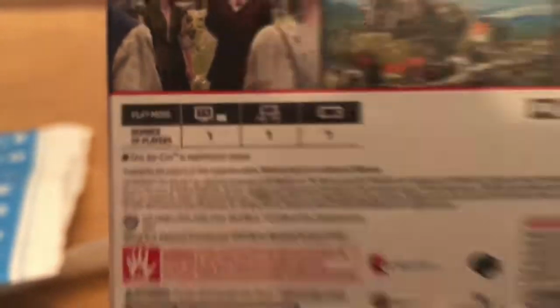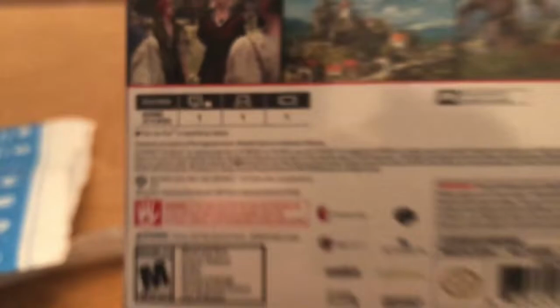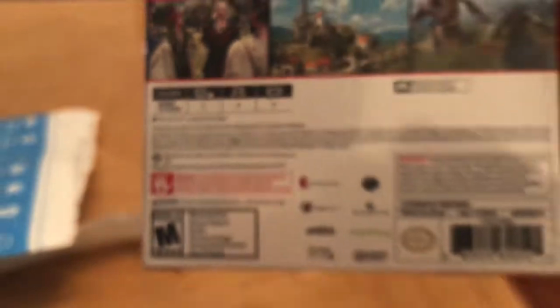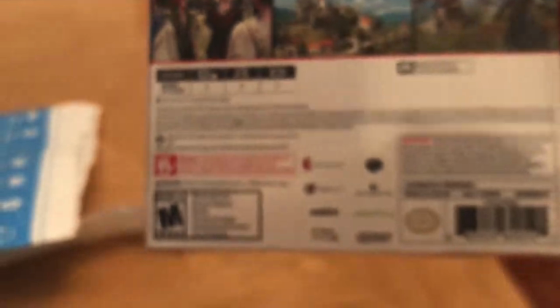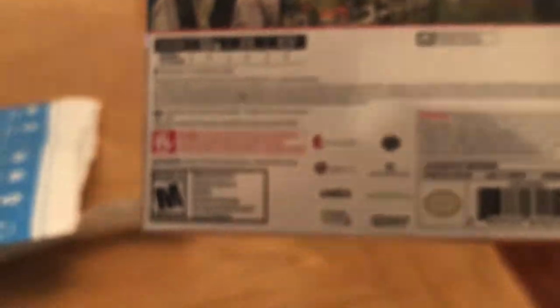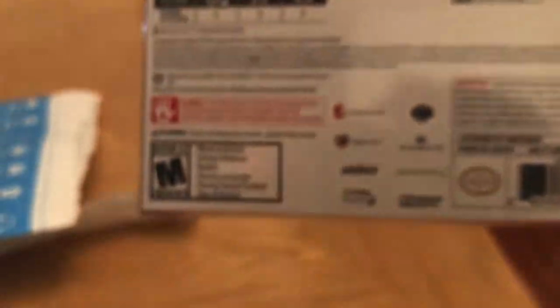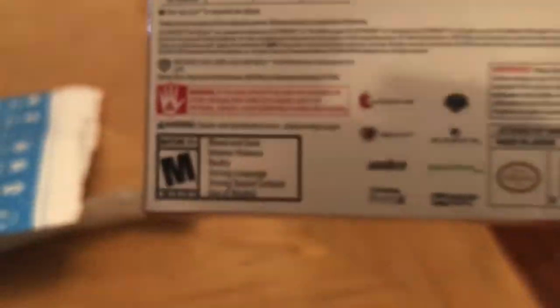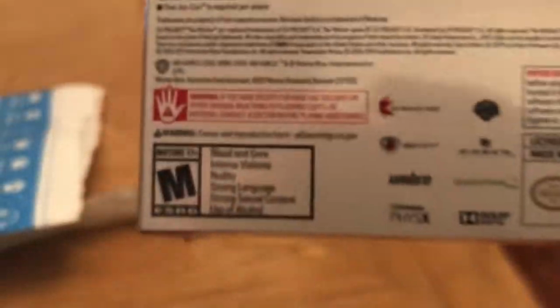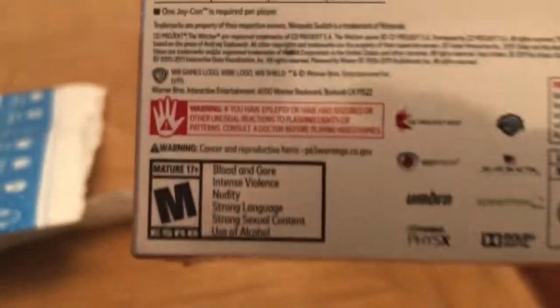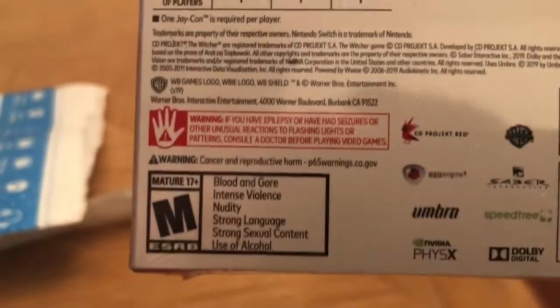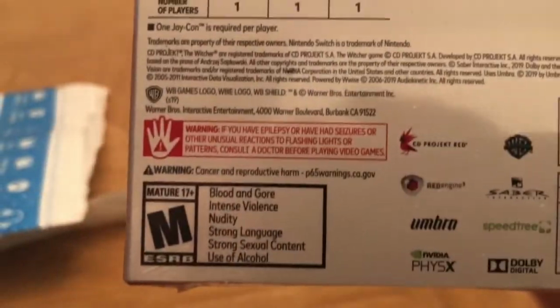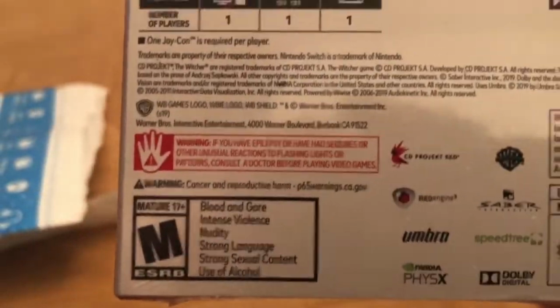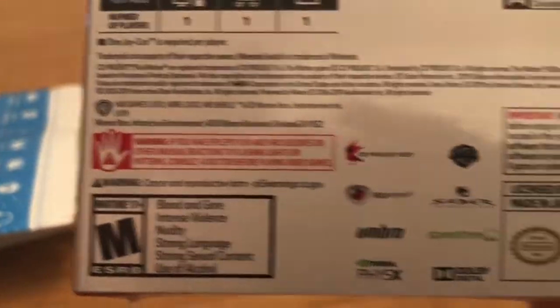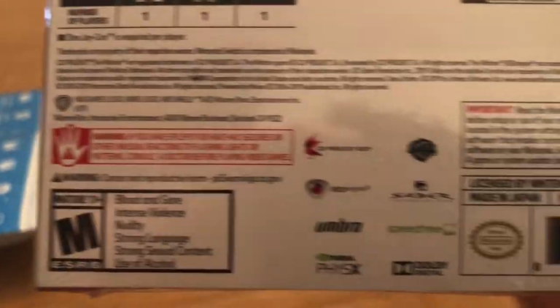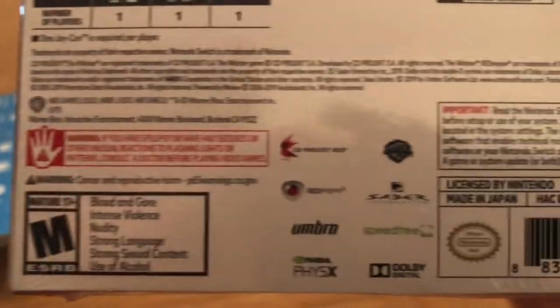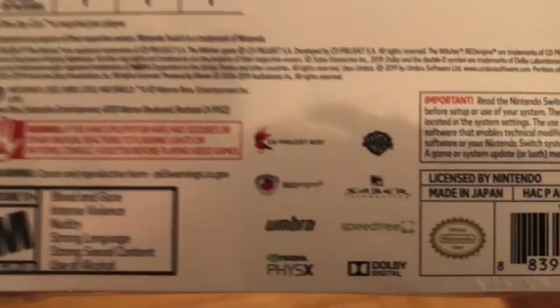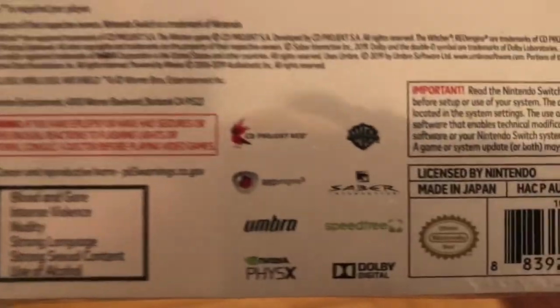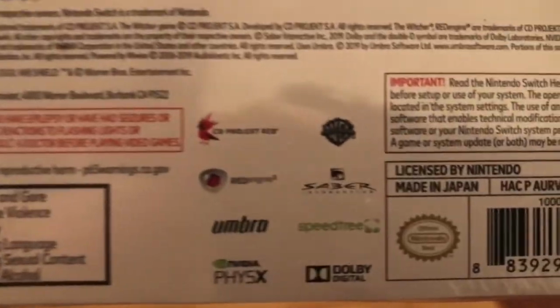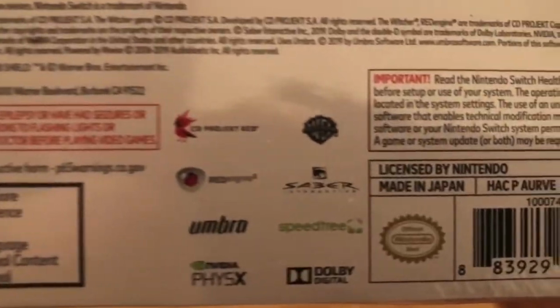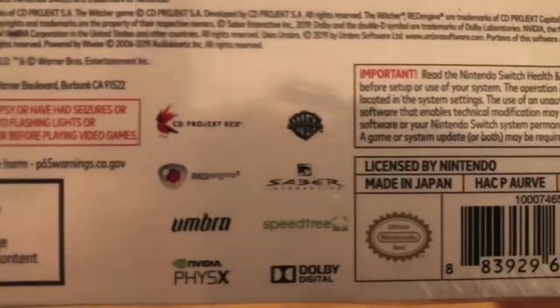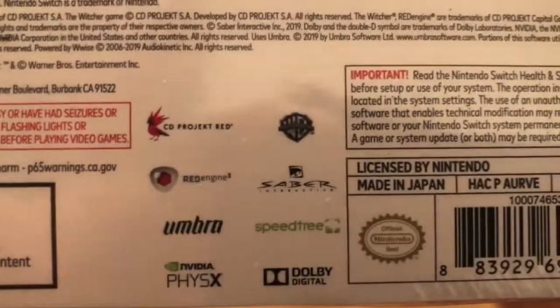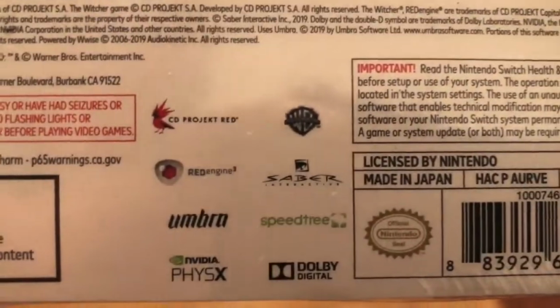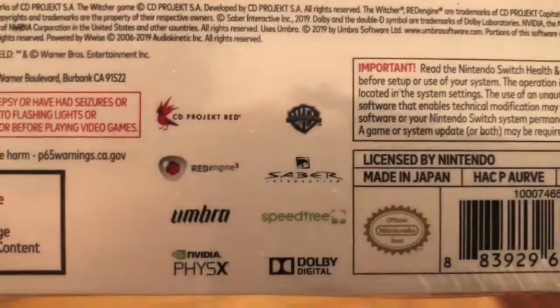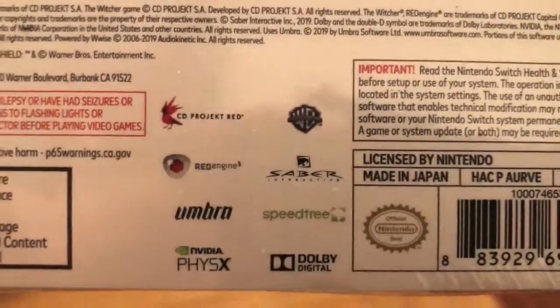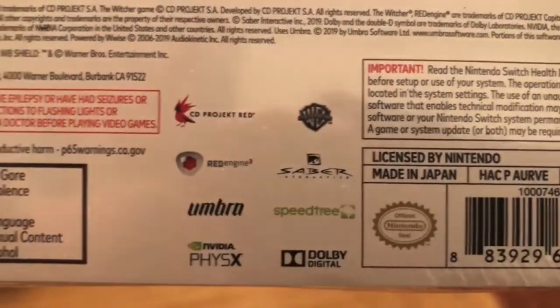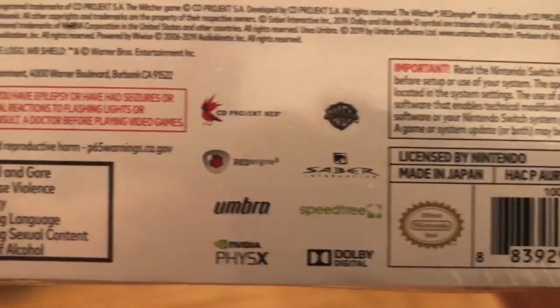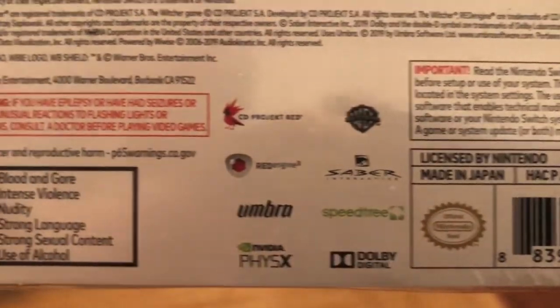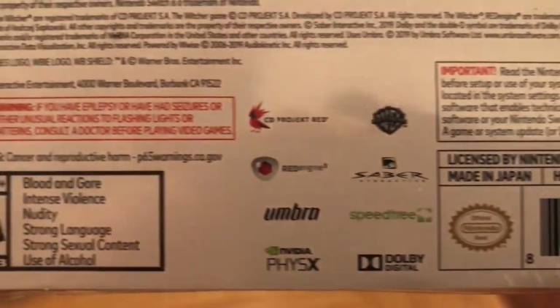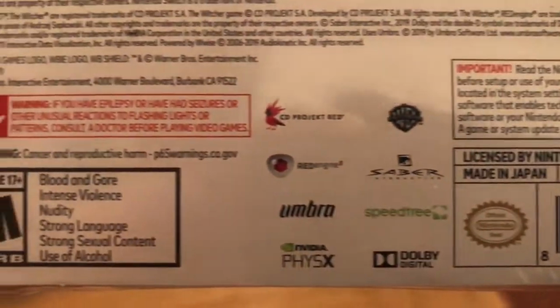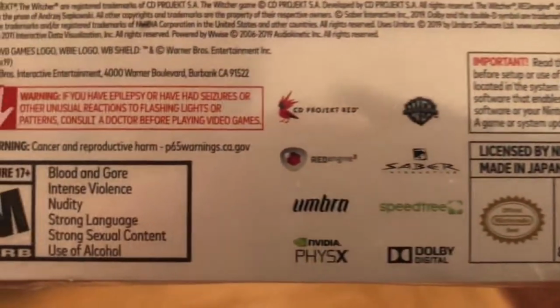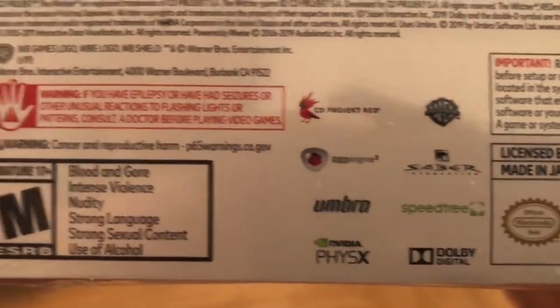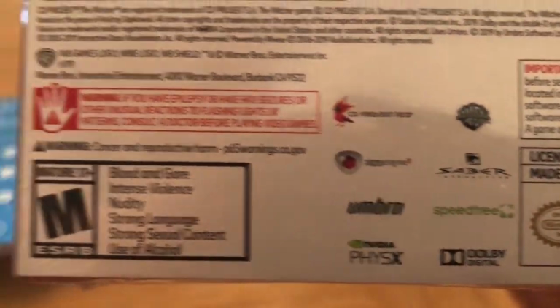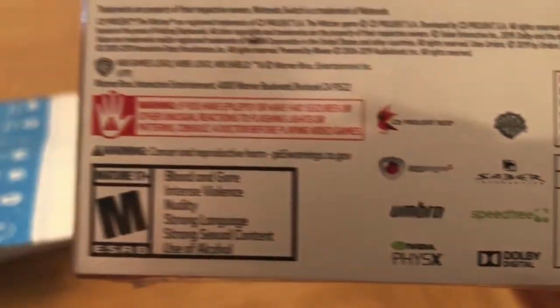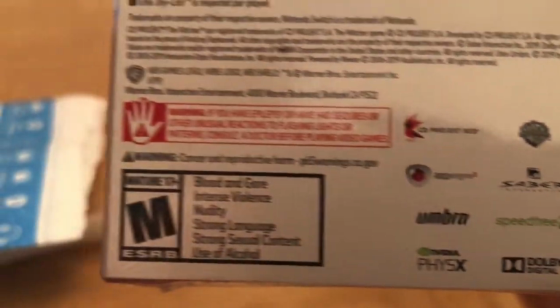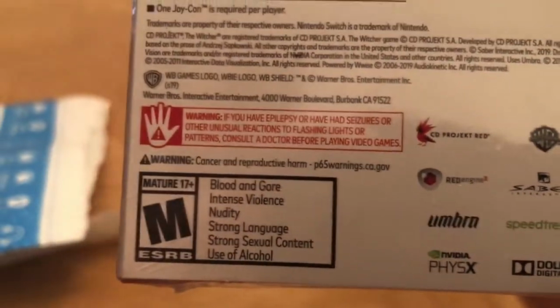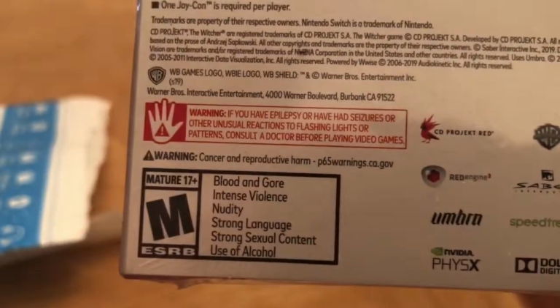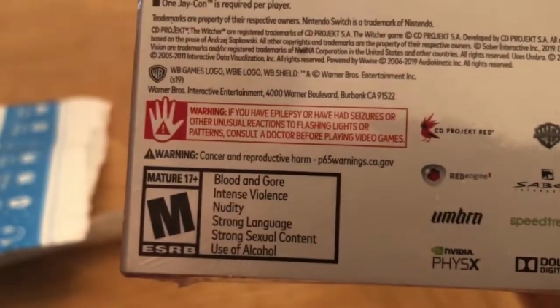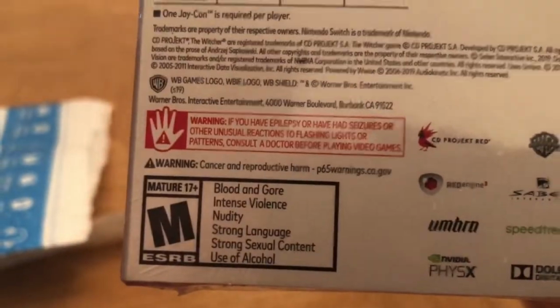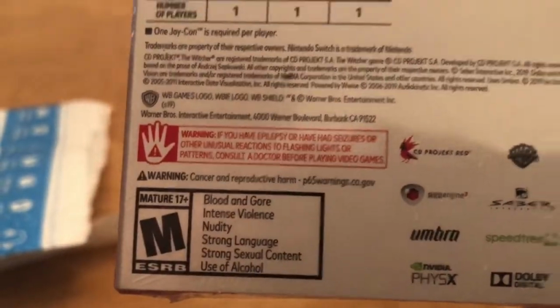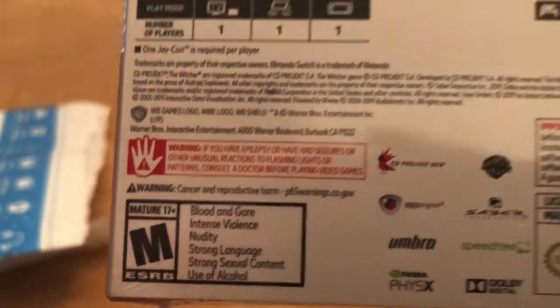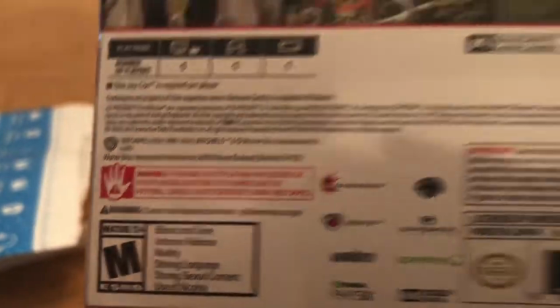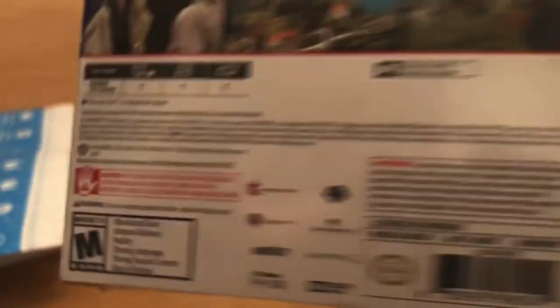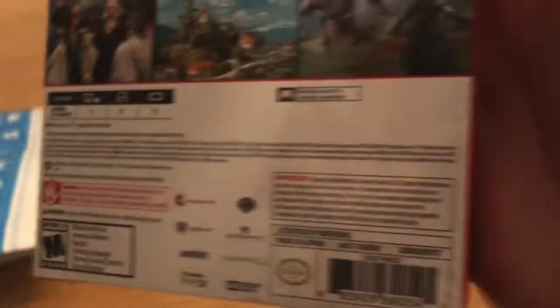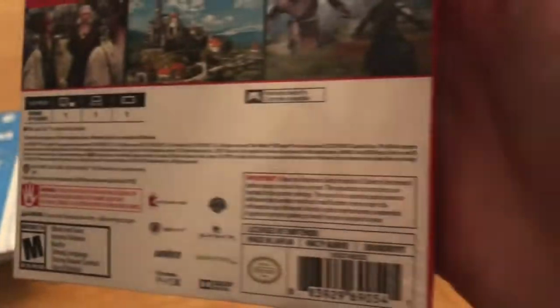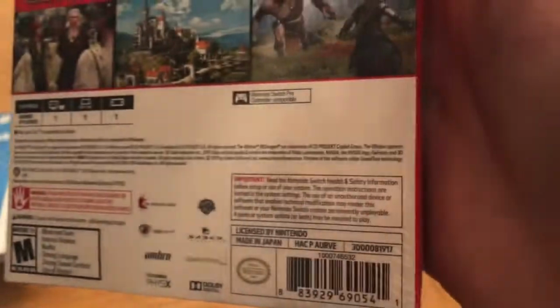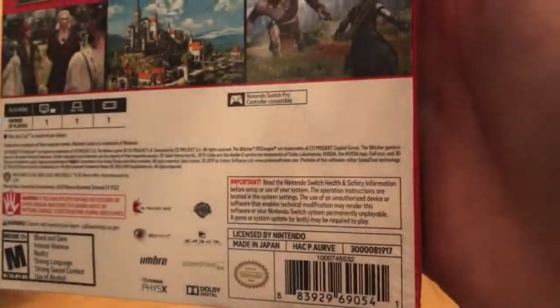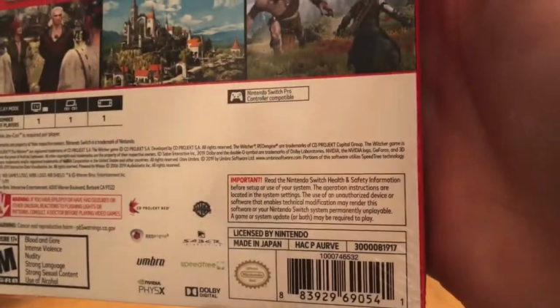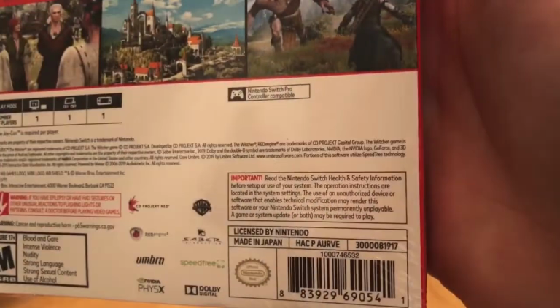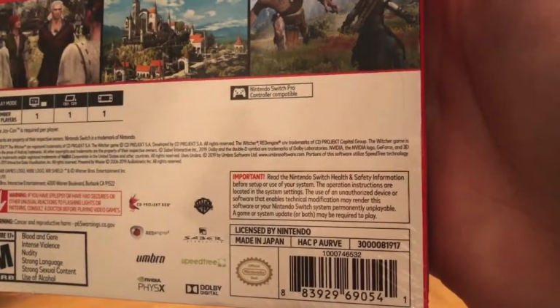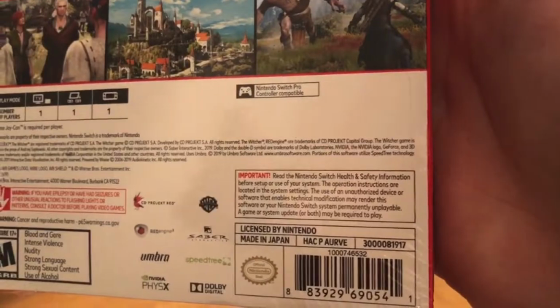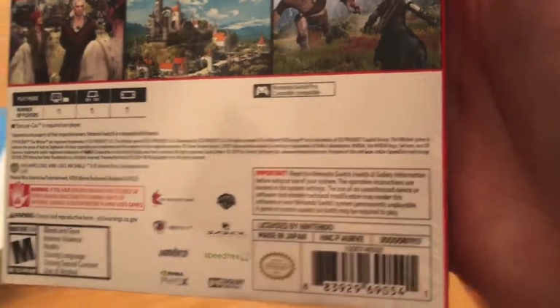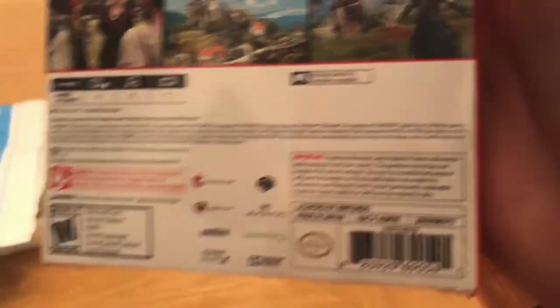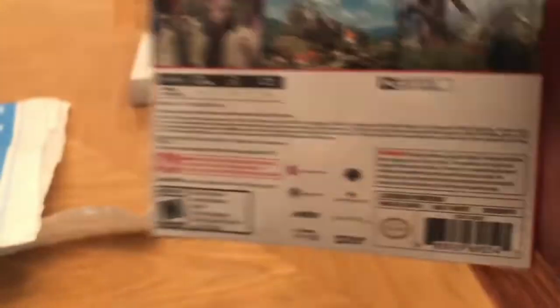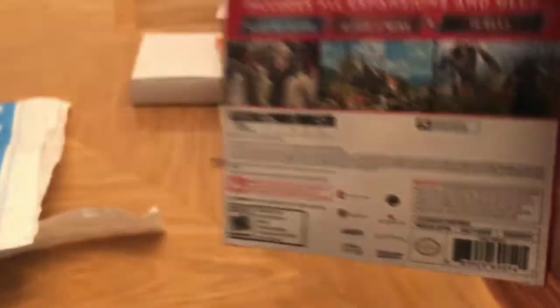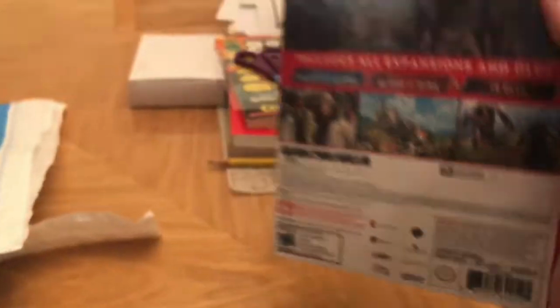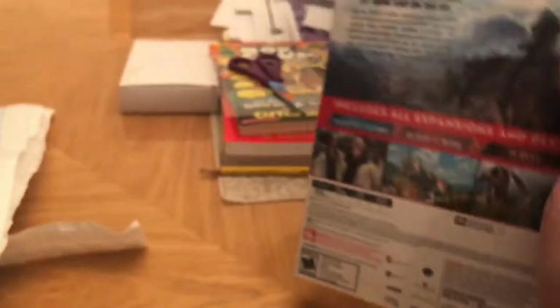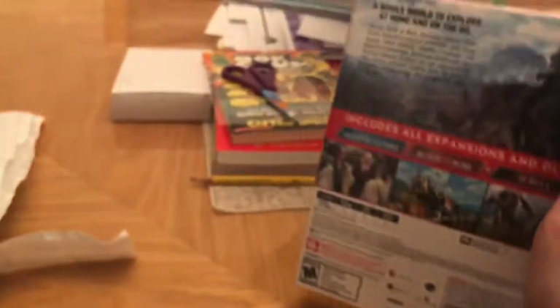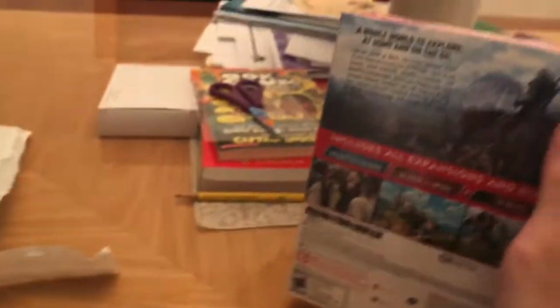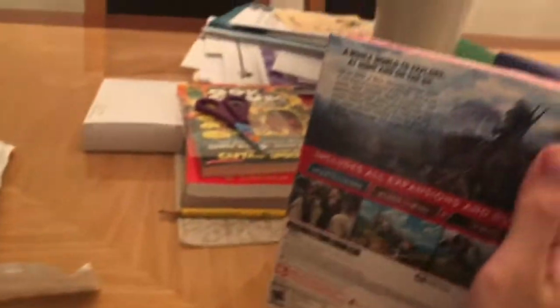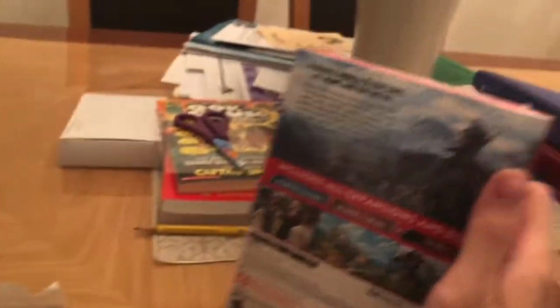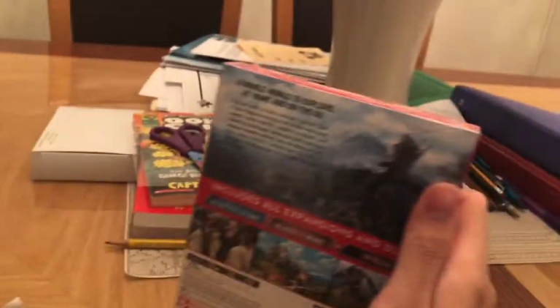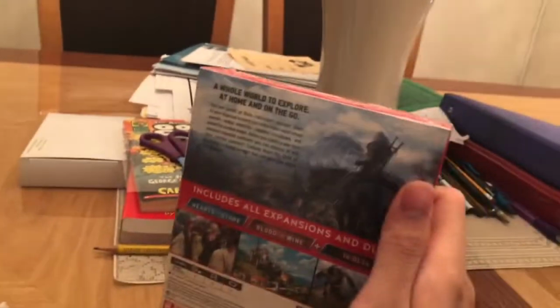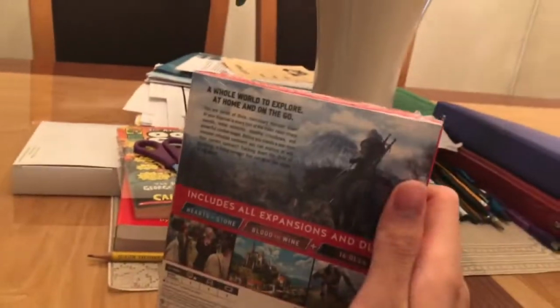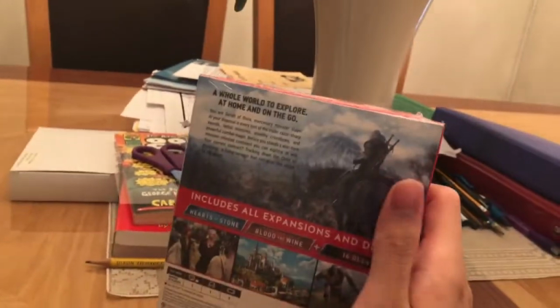One Joy-Con is required per player — that makes no sense. And as you can see, this is all the developers and all that stuff. So yeah, I'm going to unbox this.